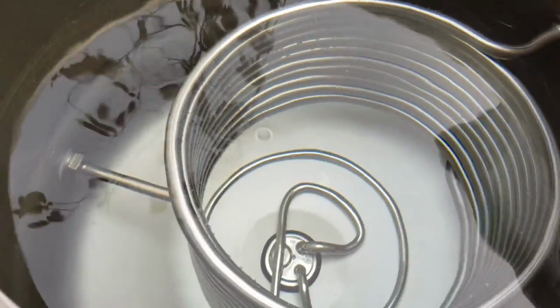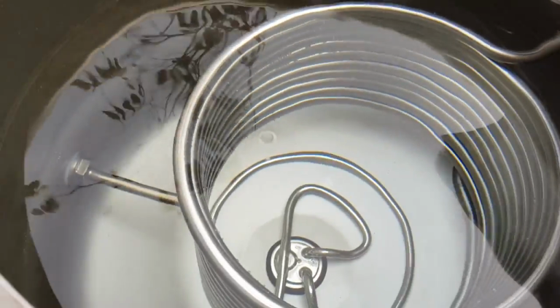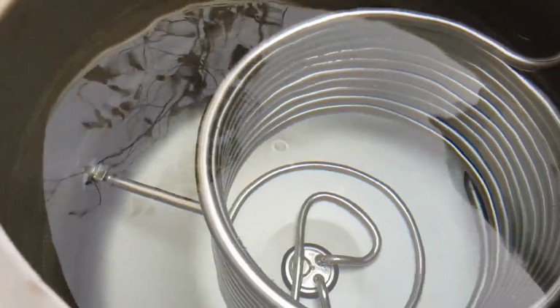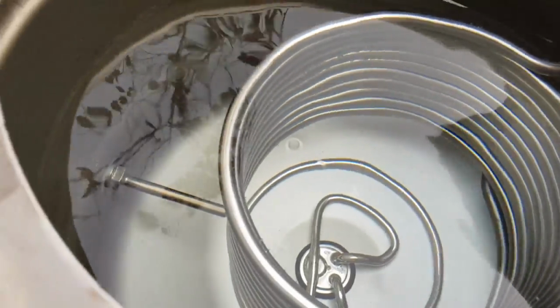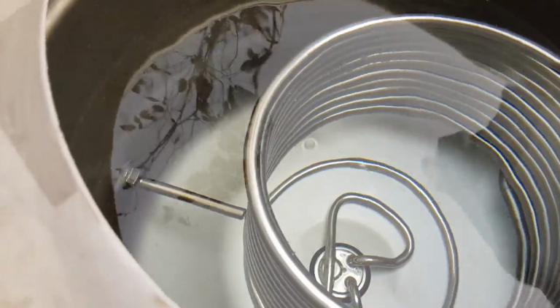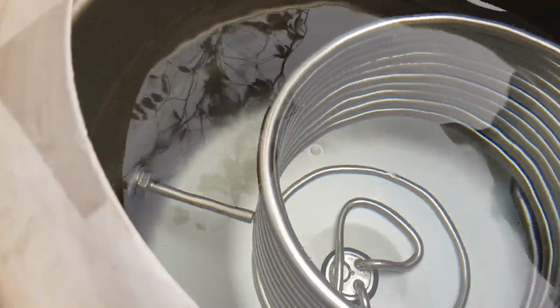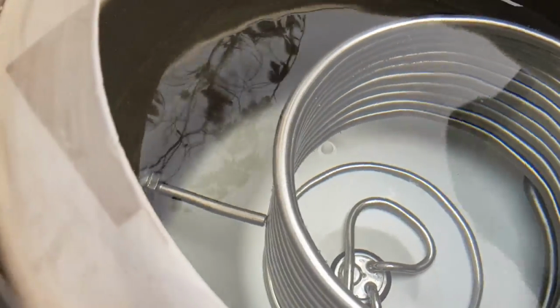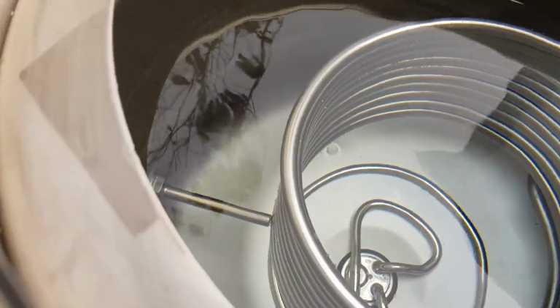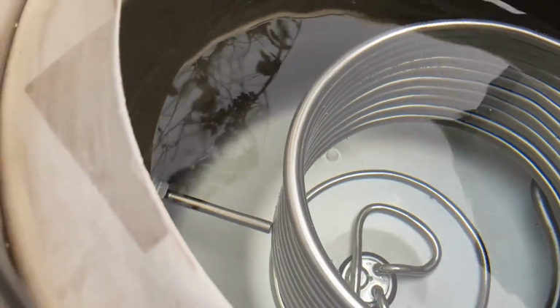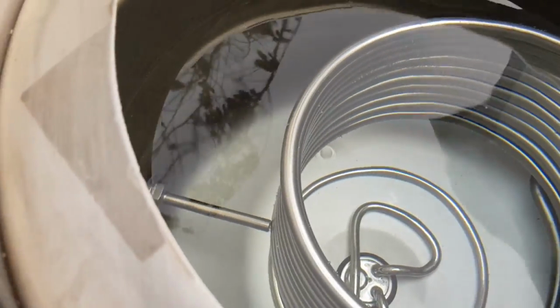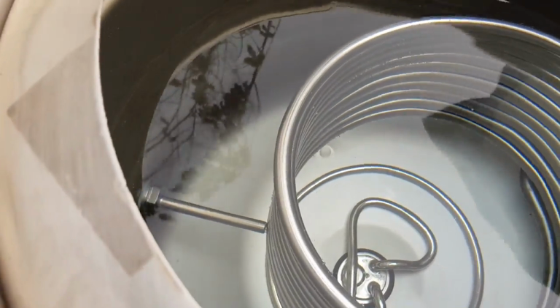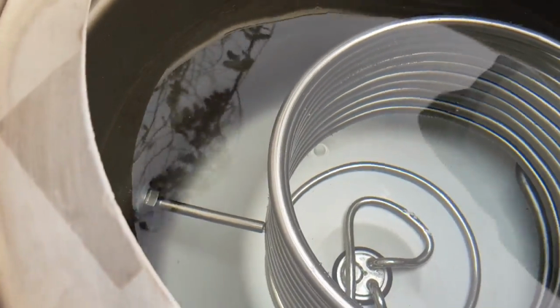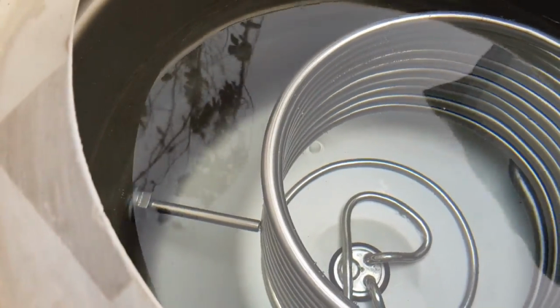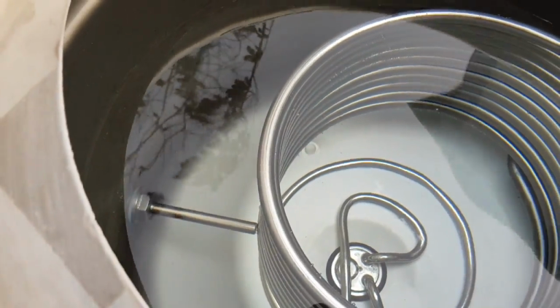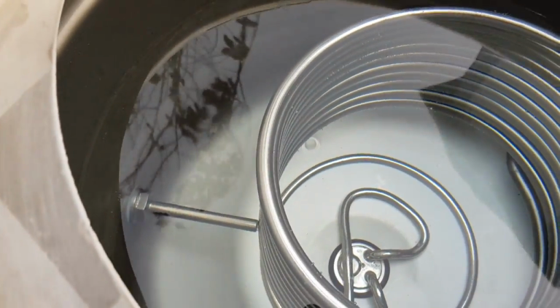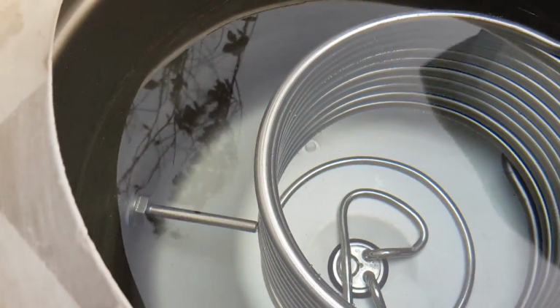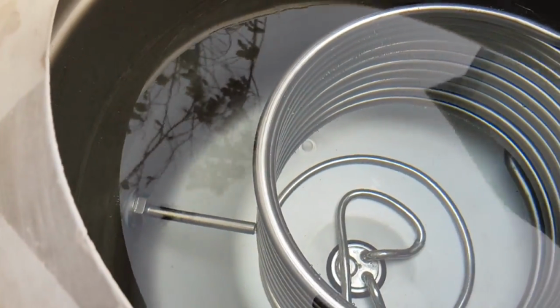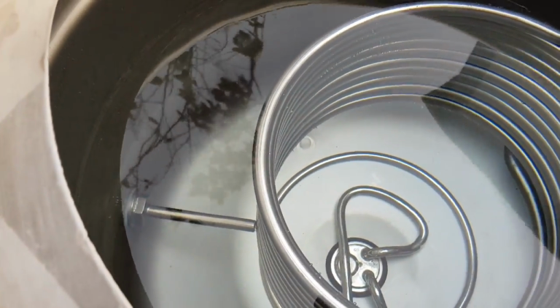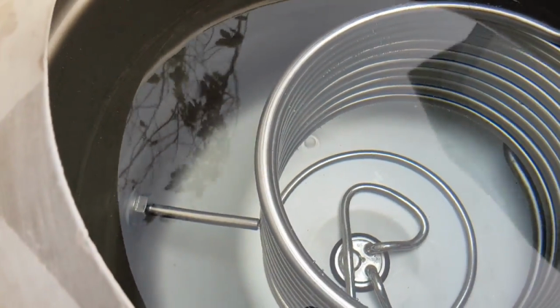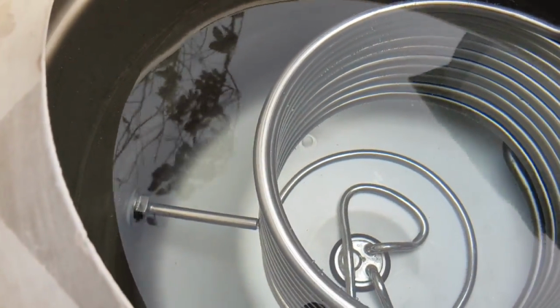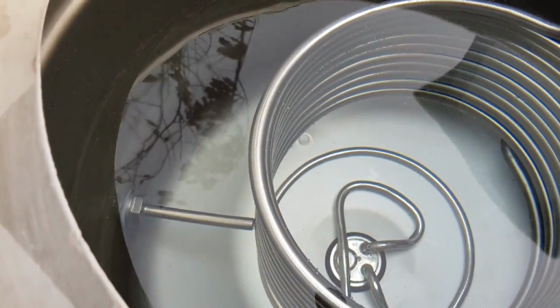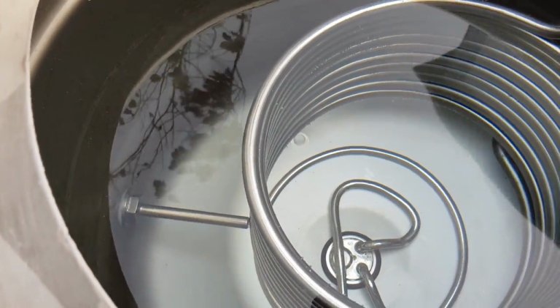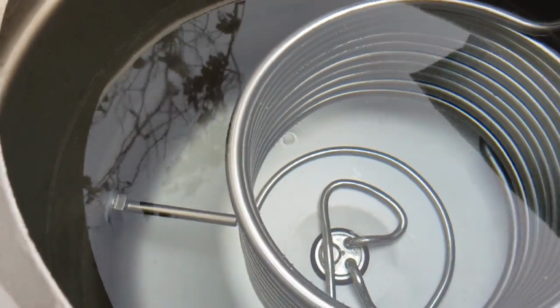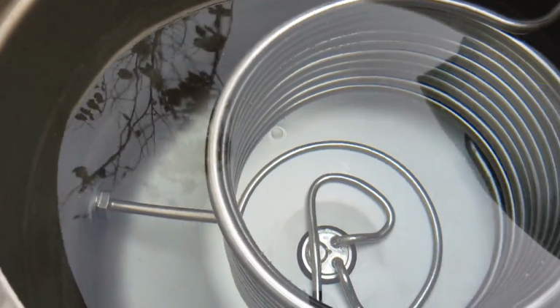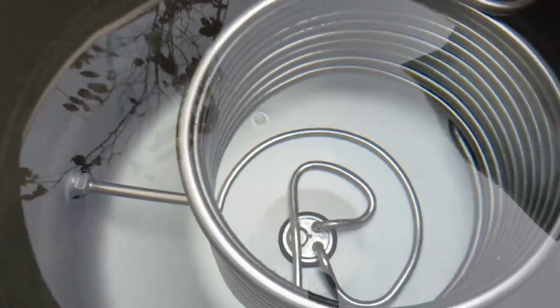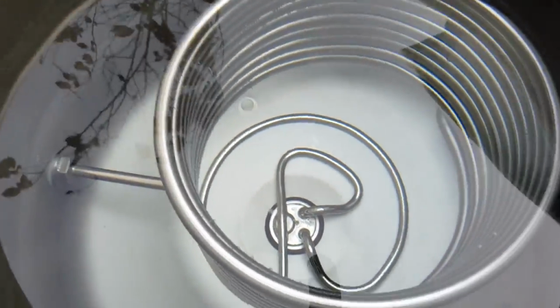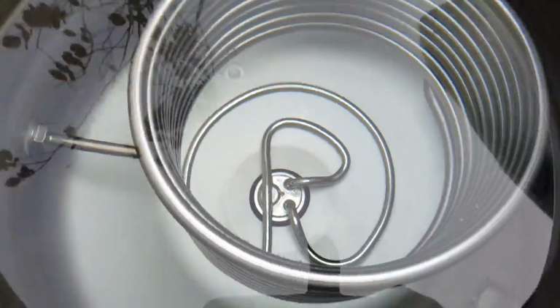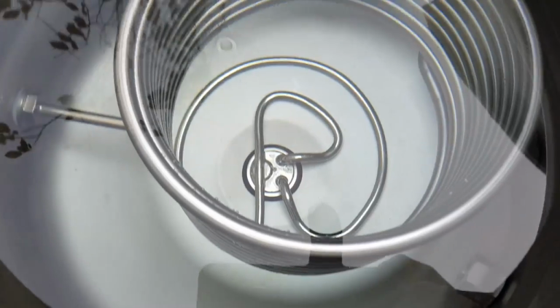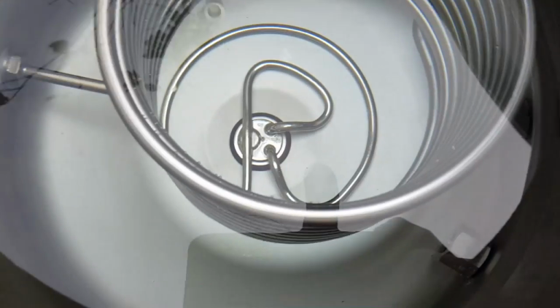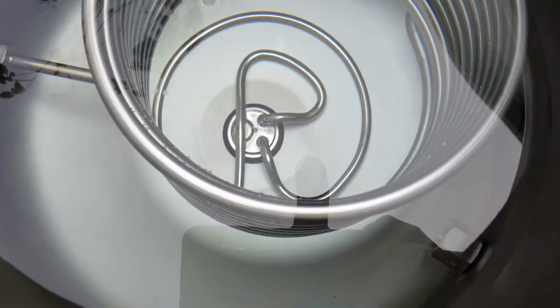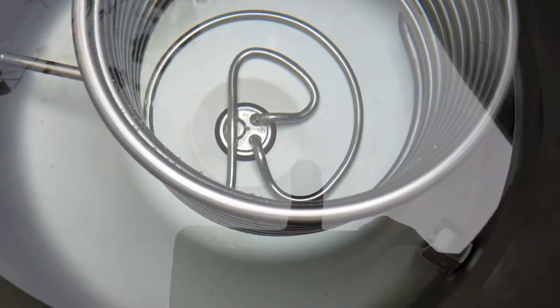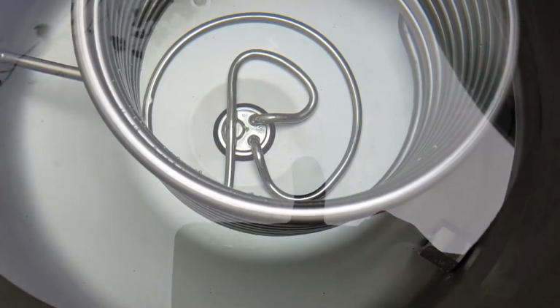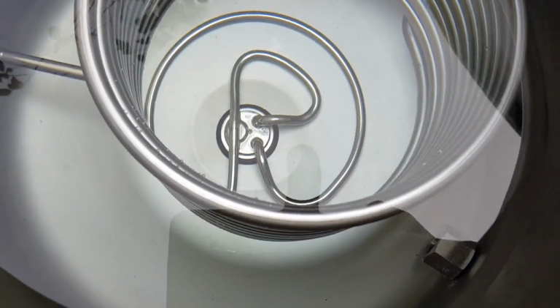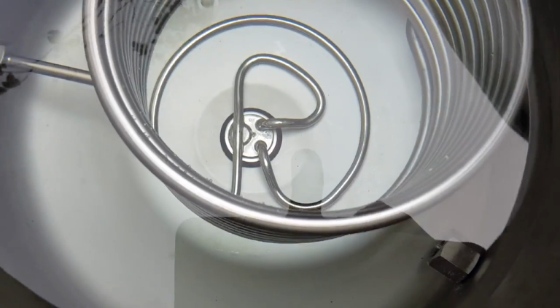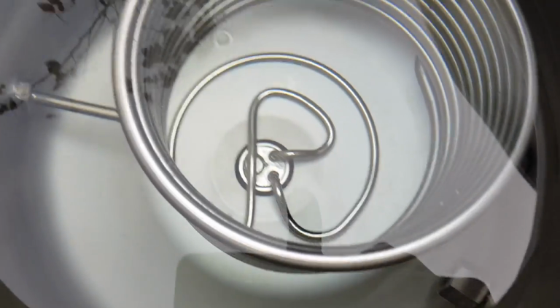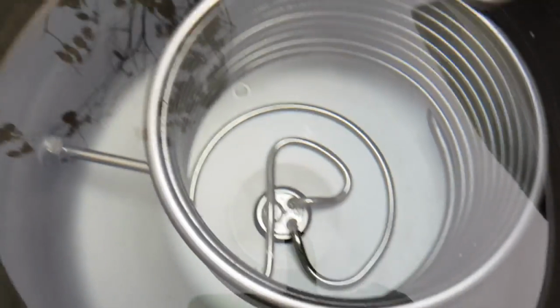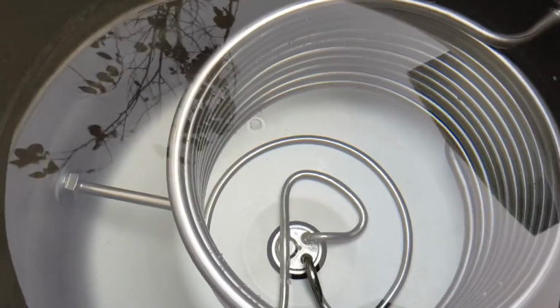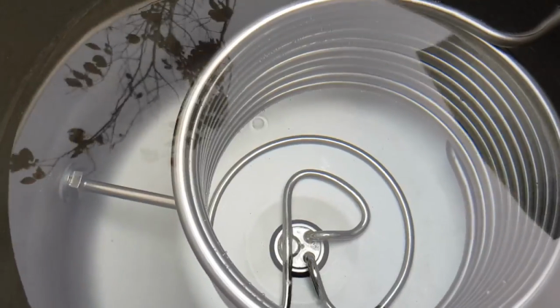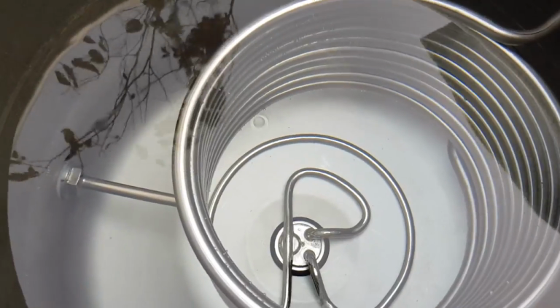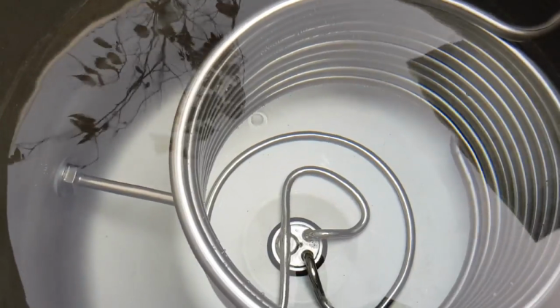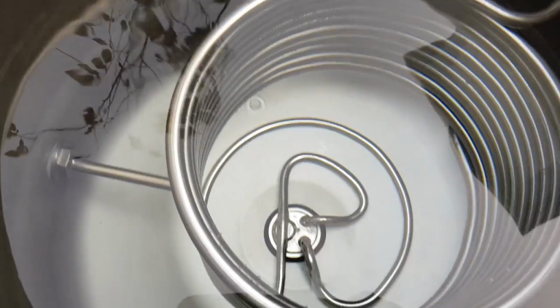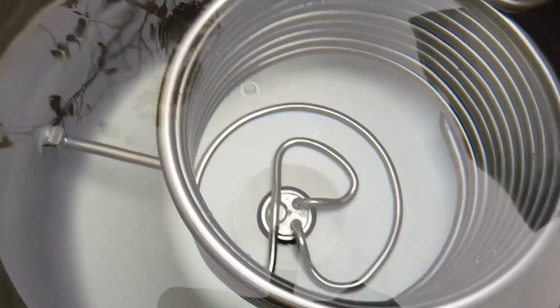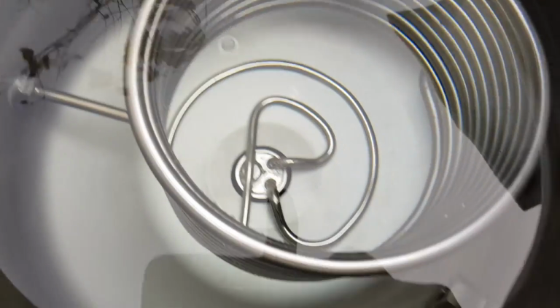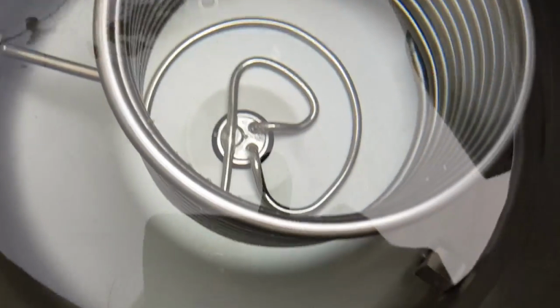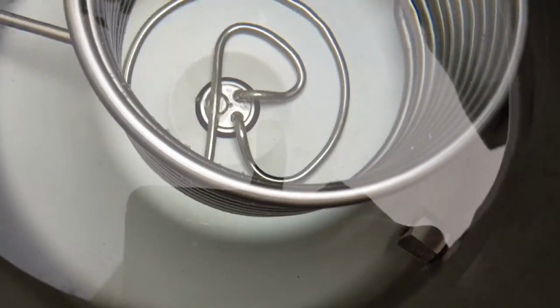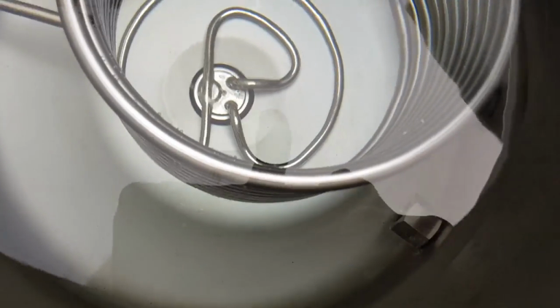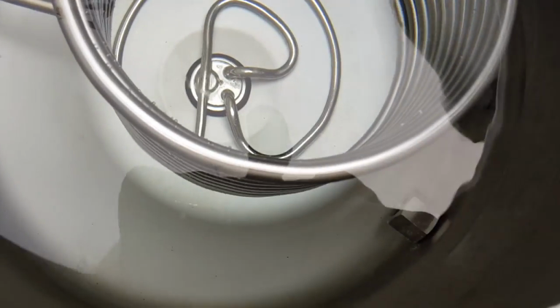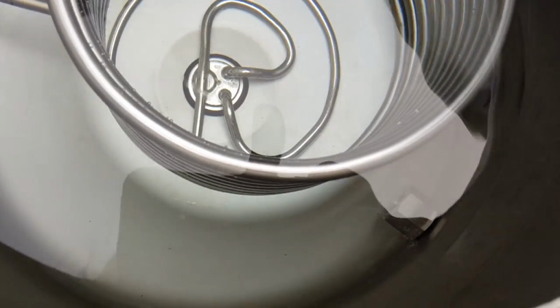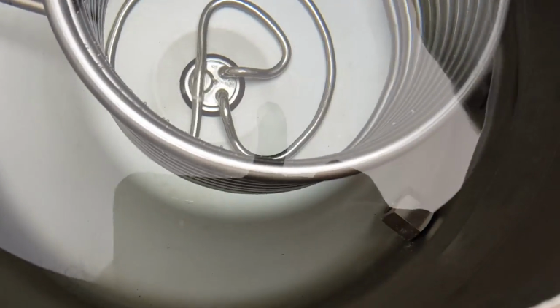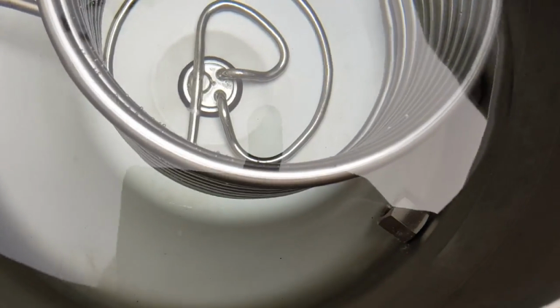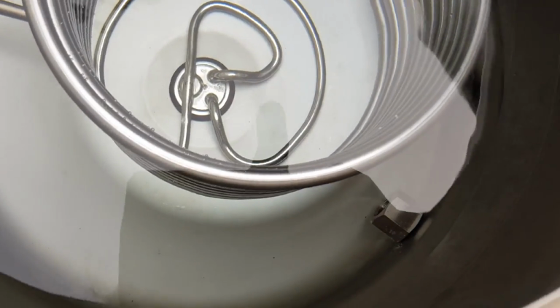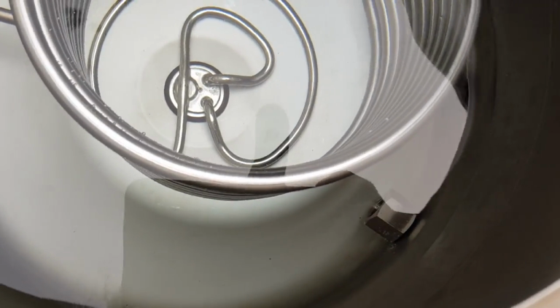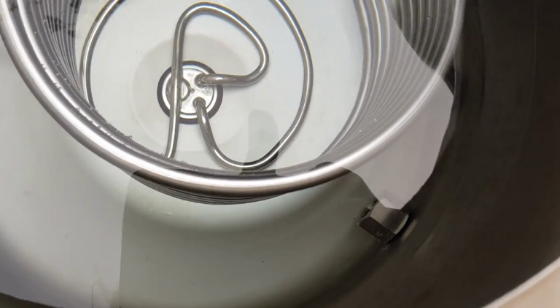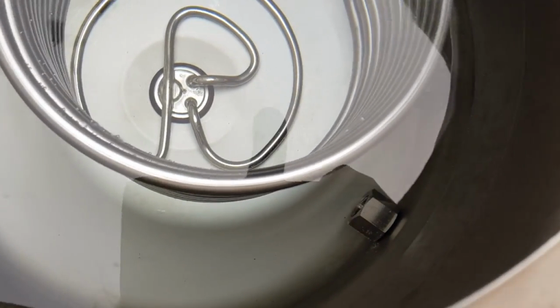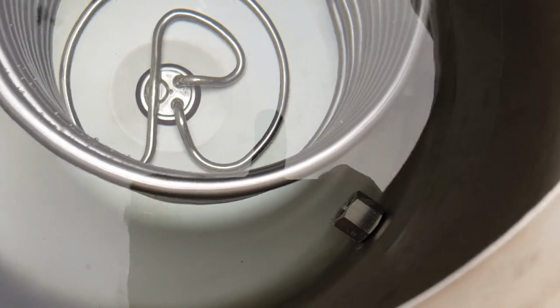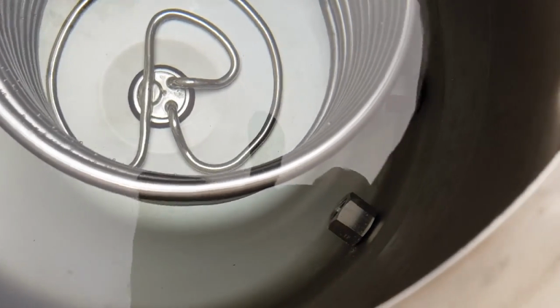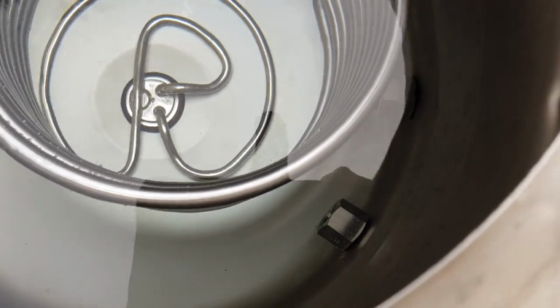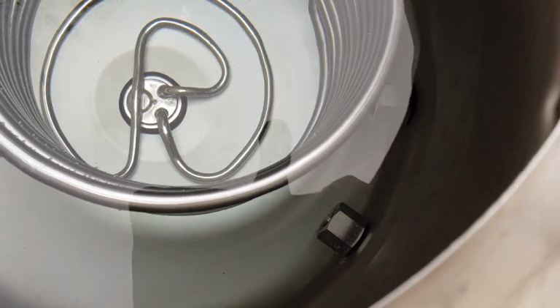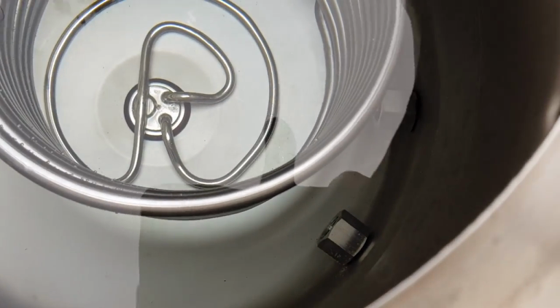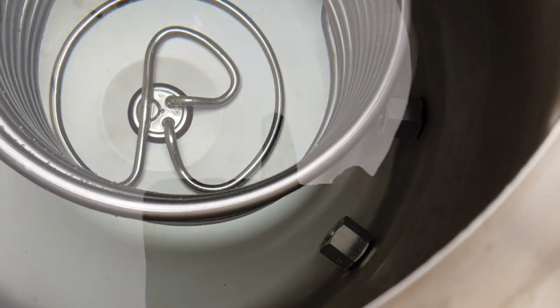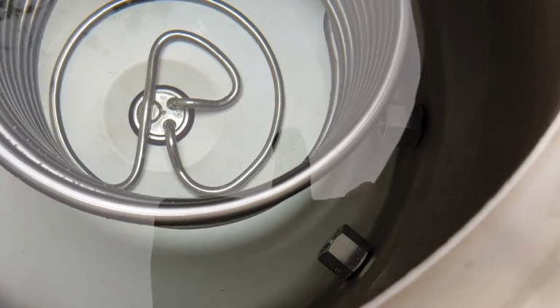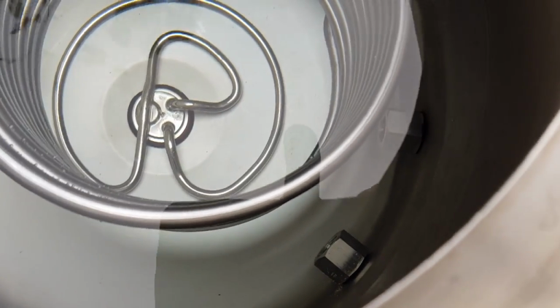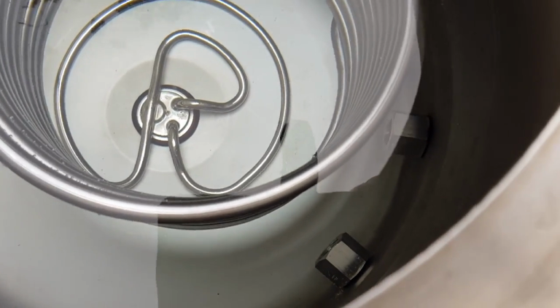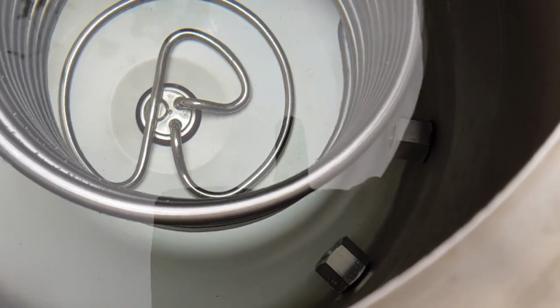Down there is where the Fermo - well, that's where the probe will go - PT100.